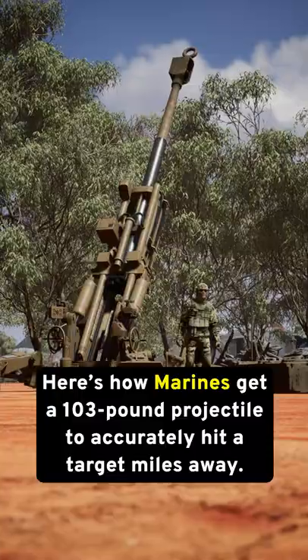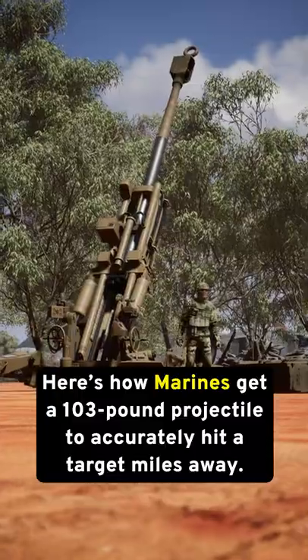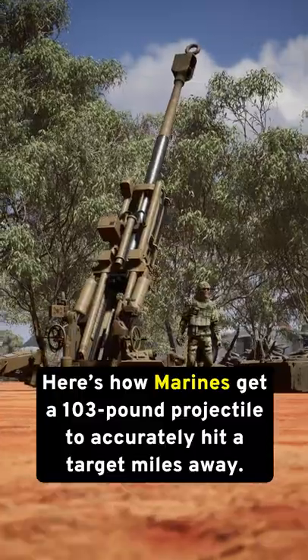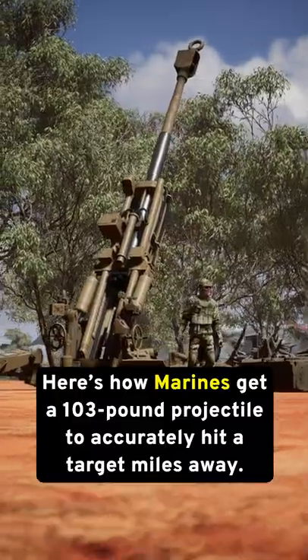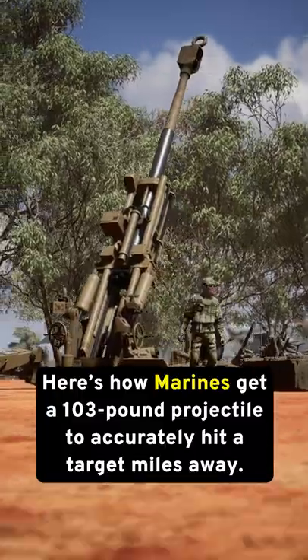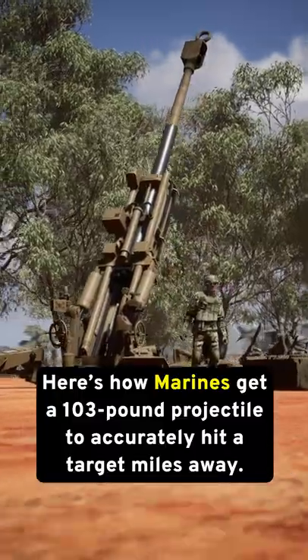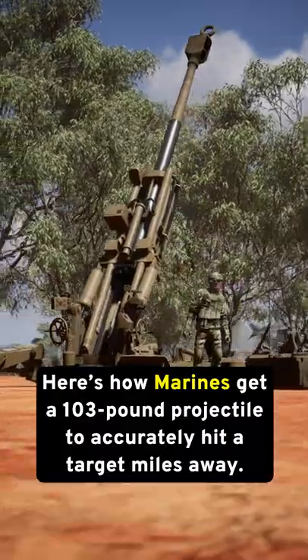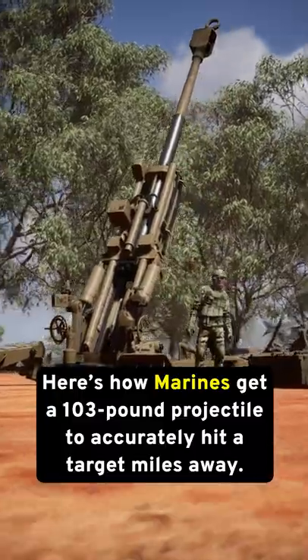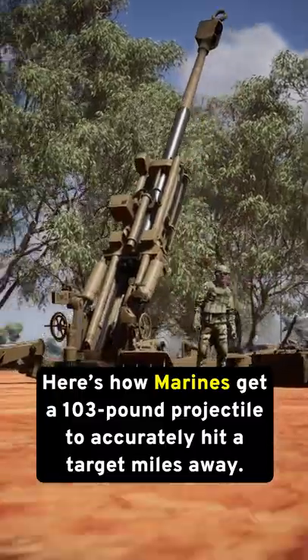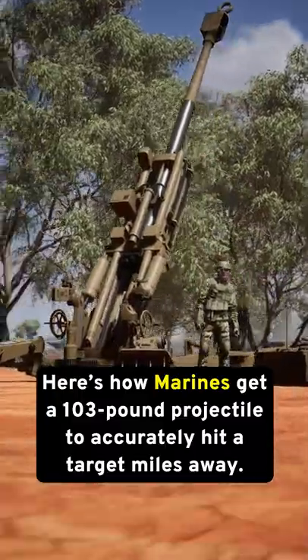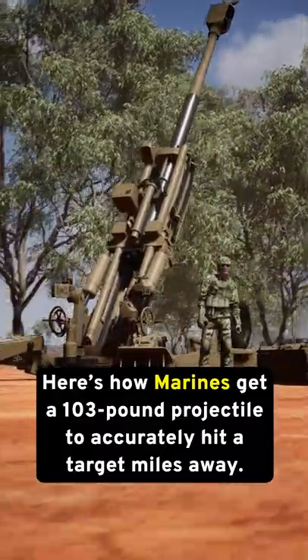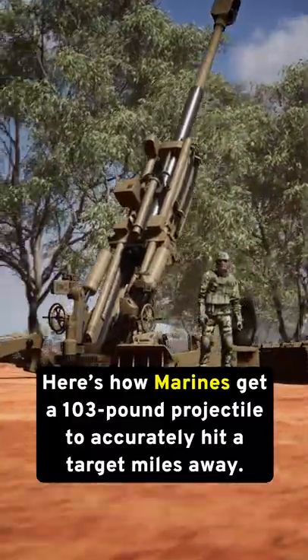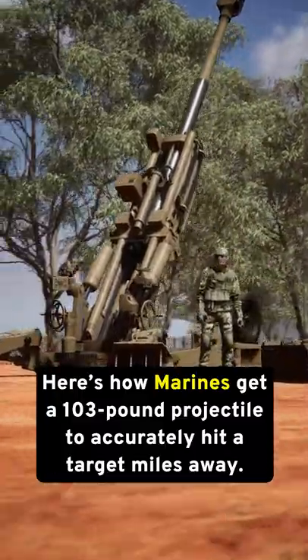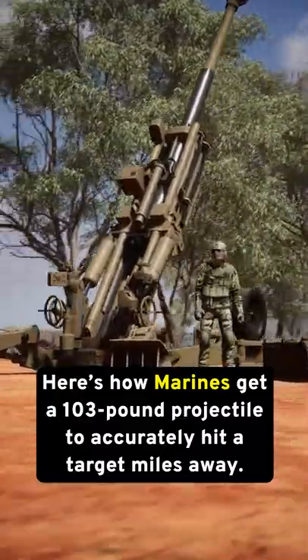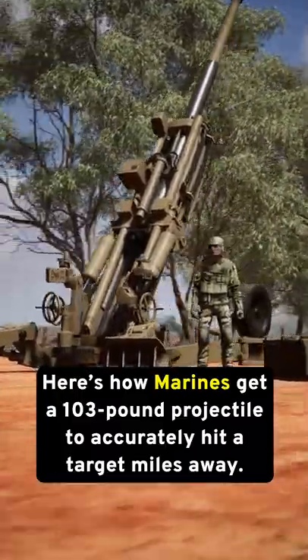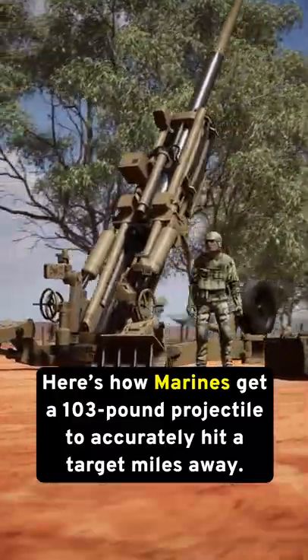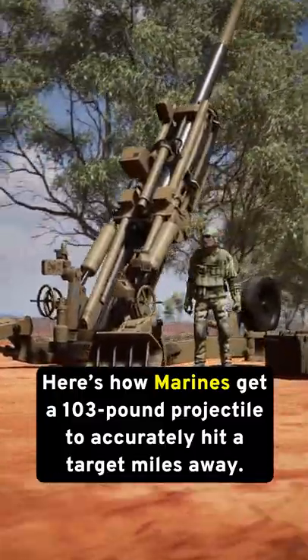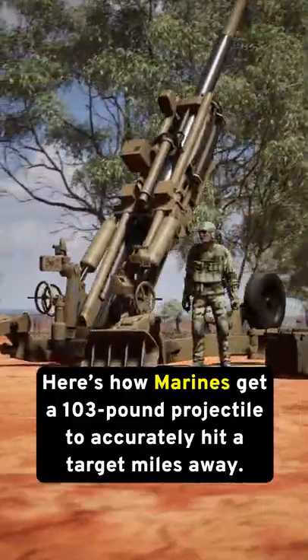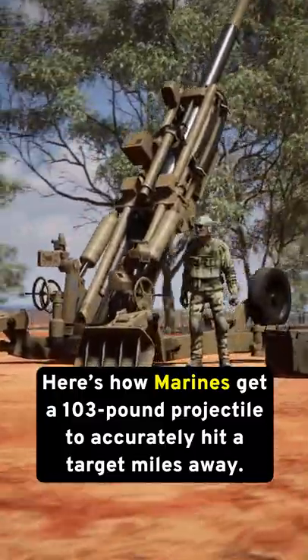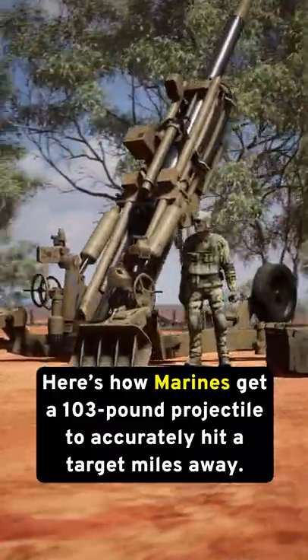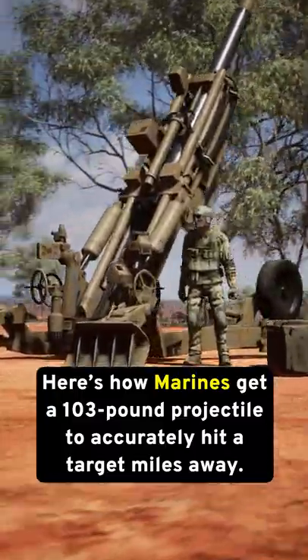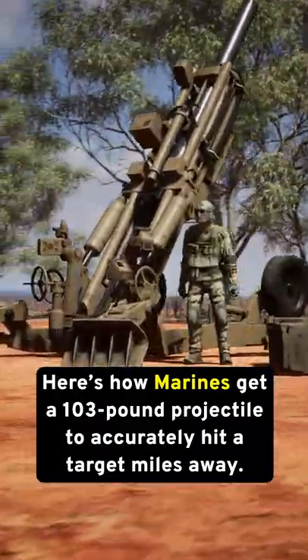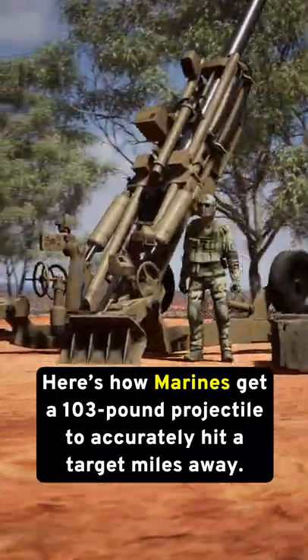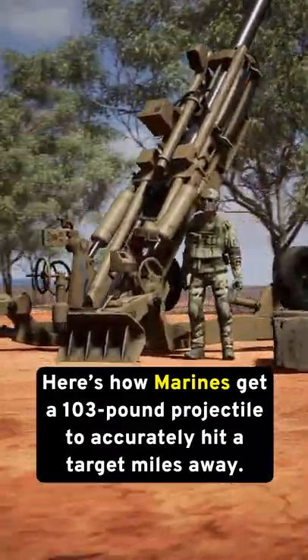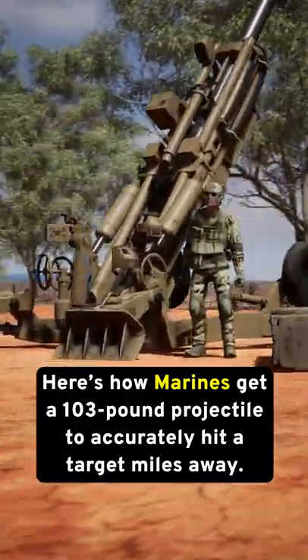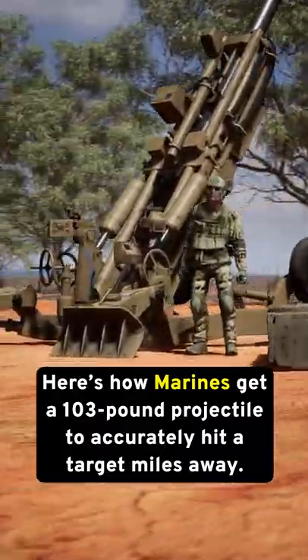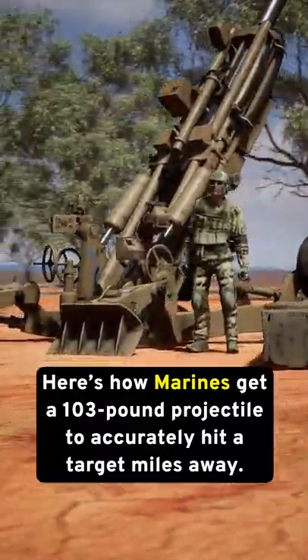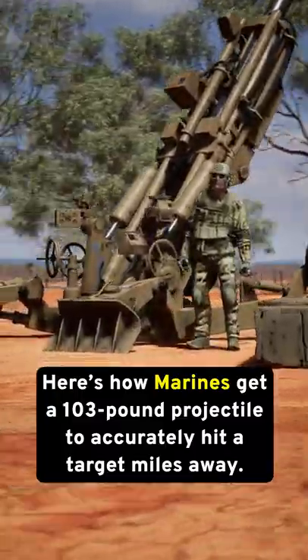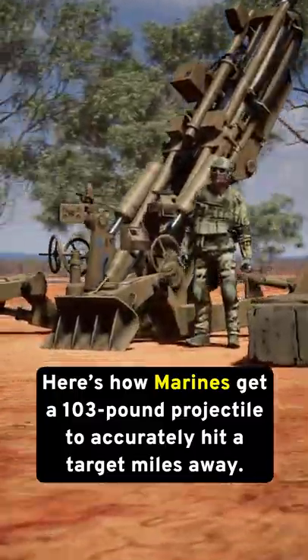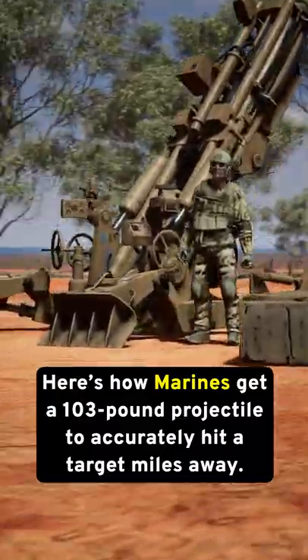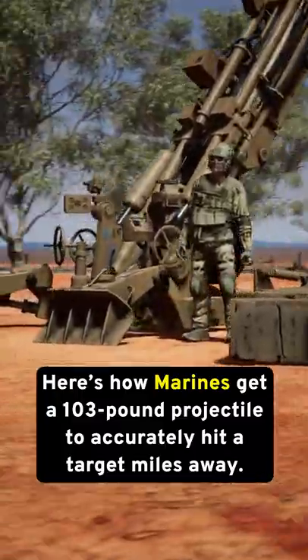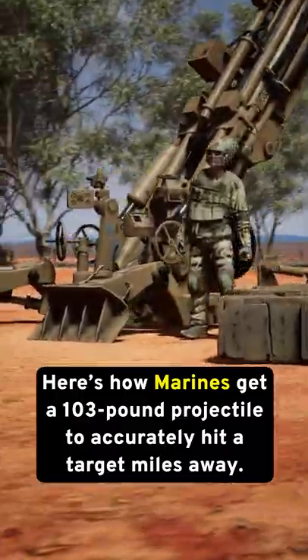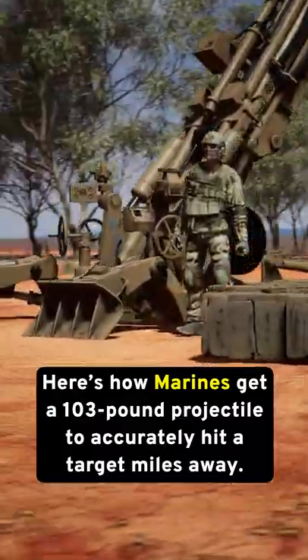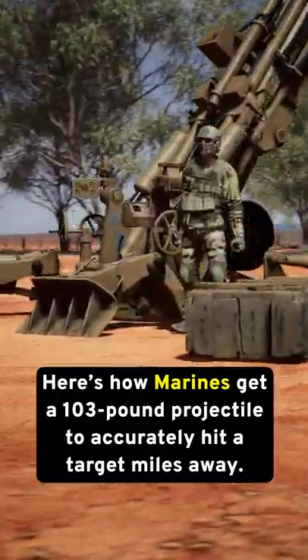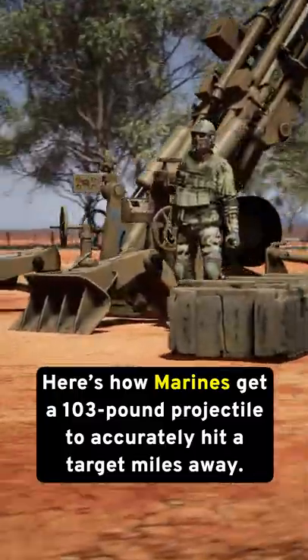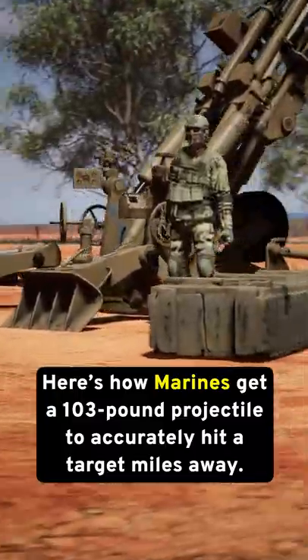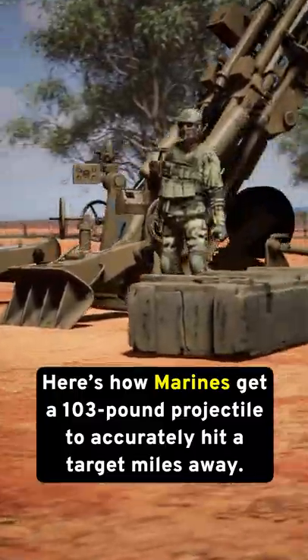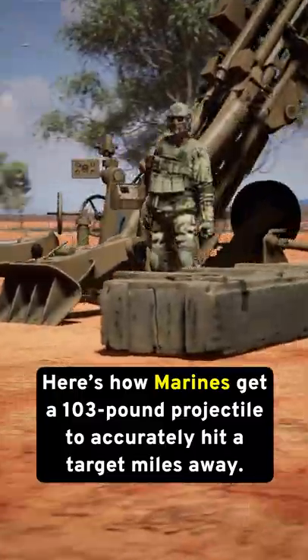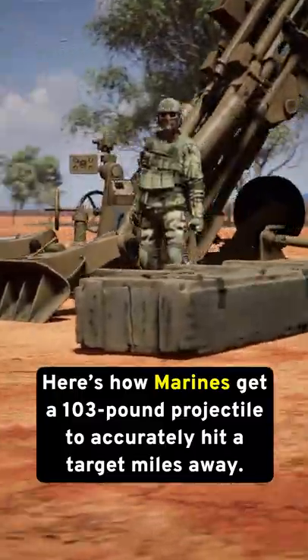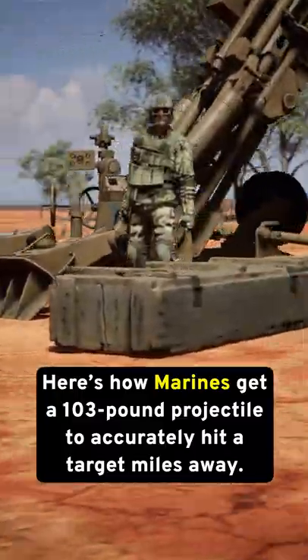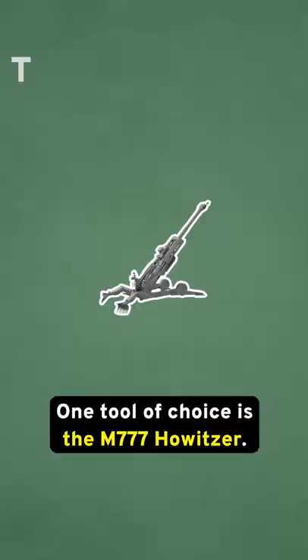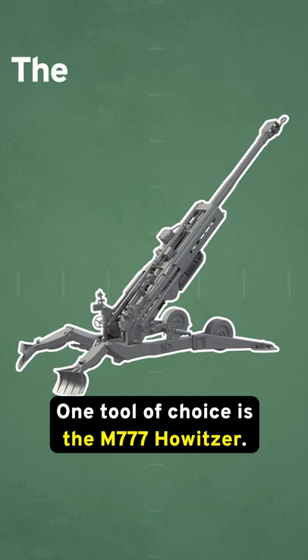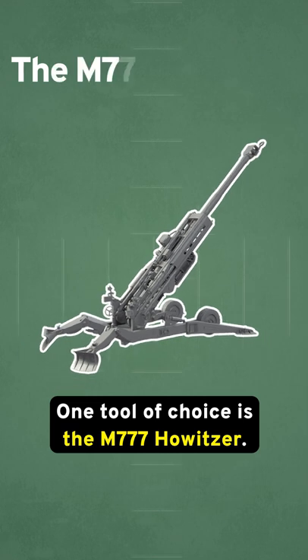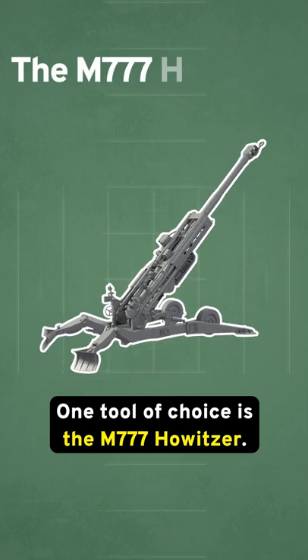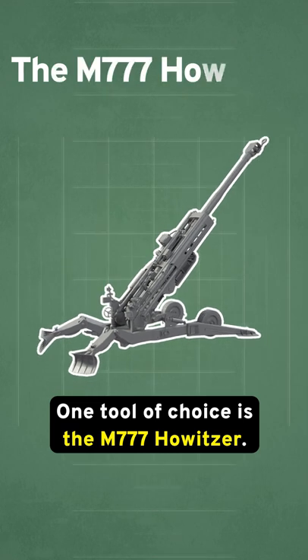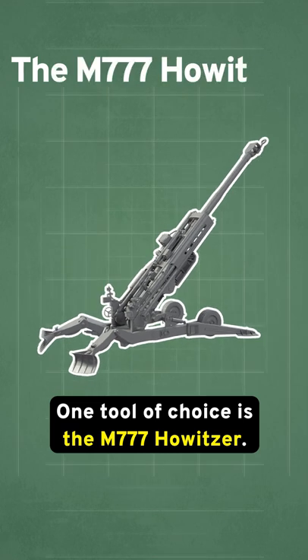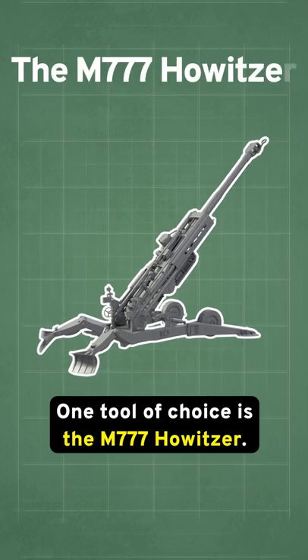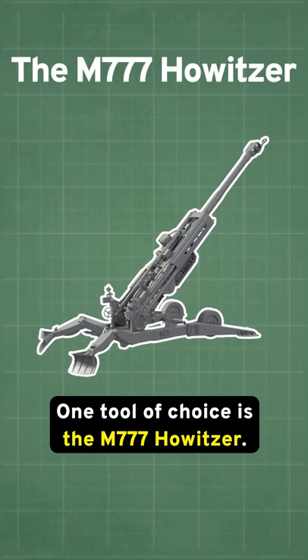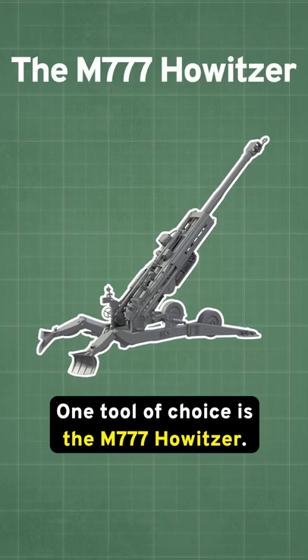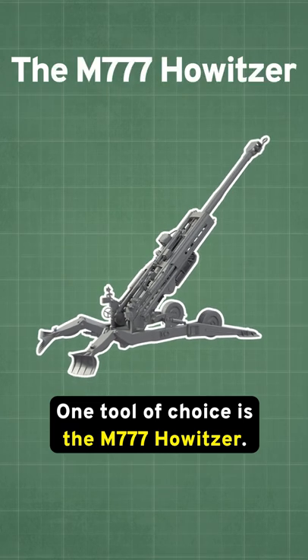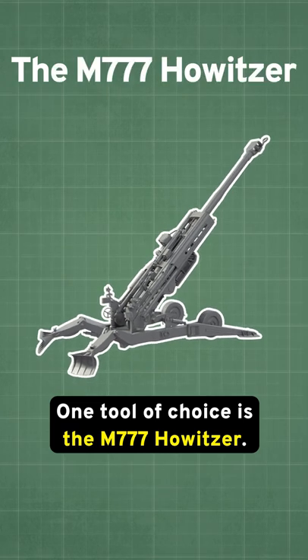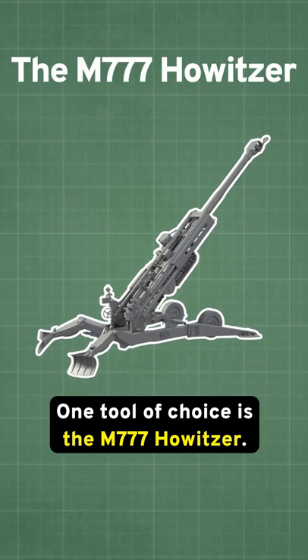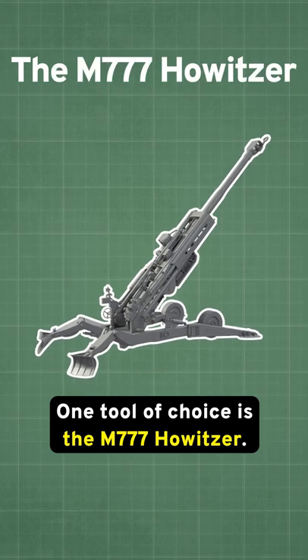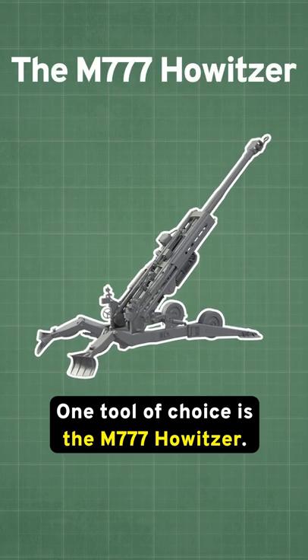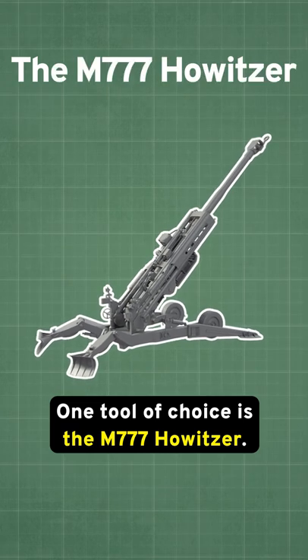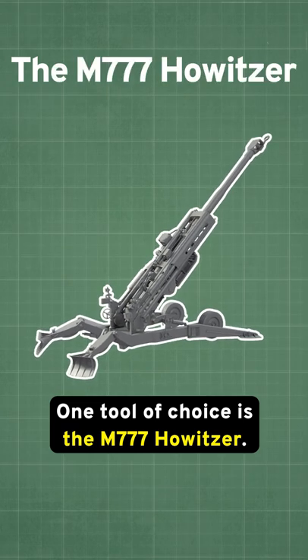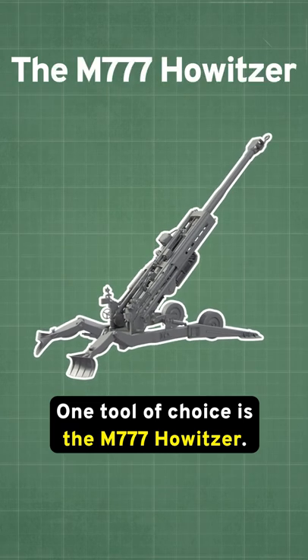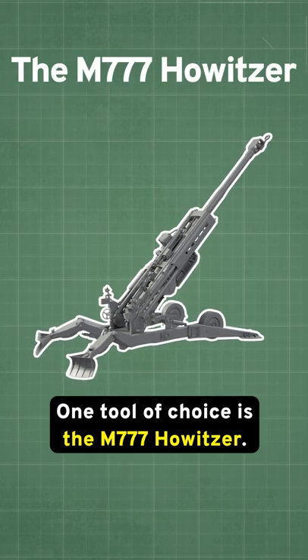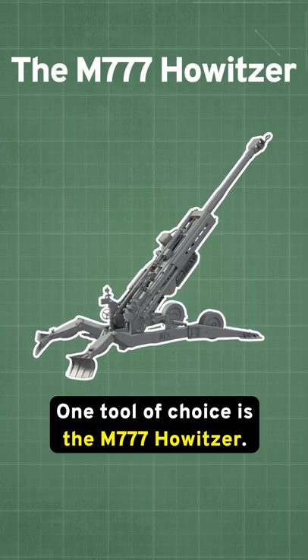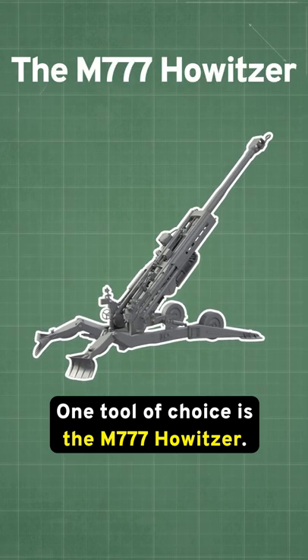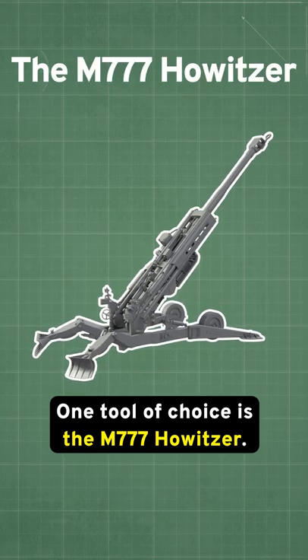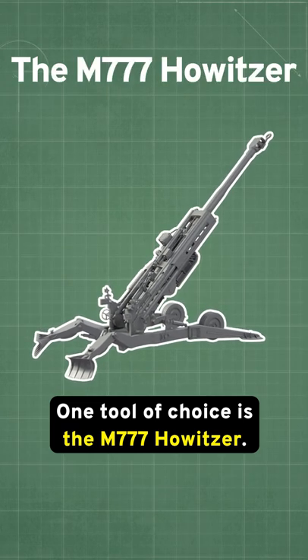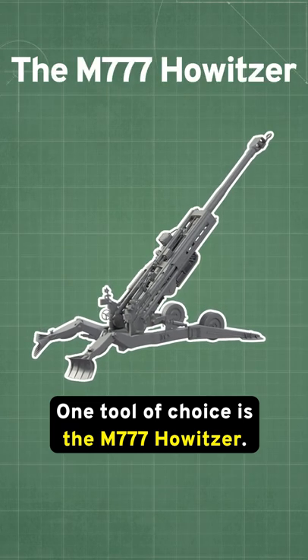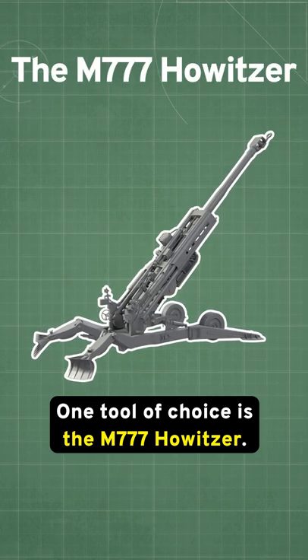Here's how Marines get a 103-pound projectile to accurately hit a target miles away. One tool of choice is the M777 Howitzer.